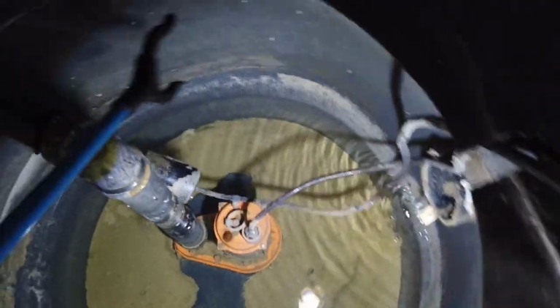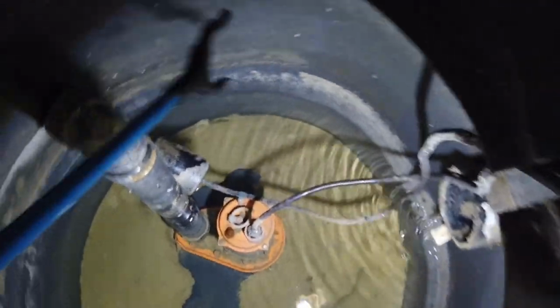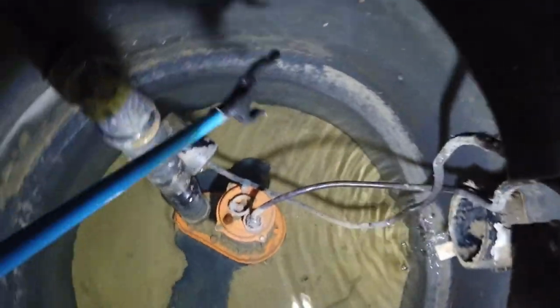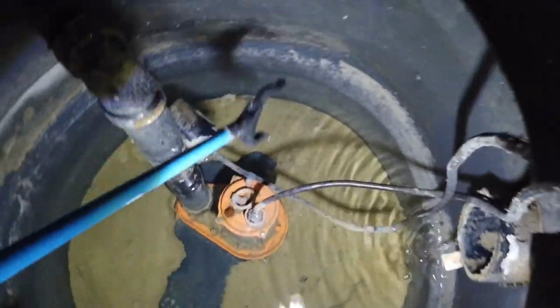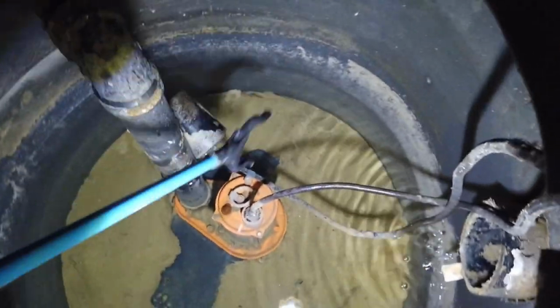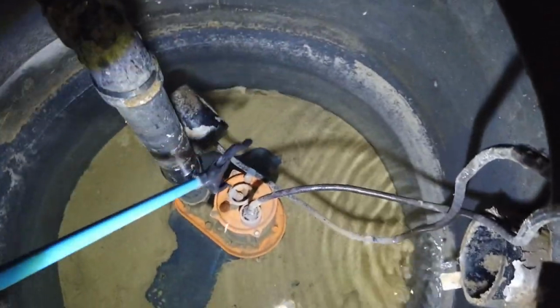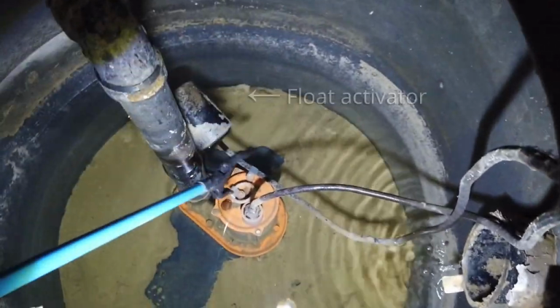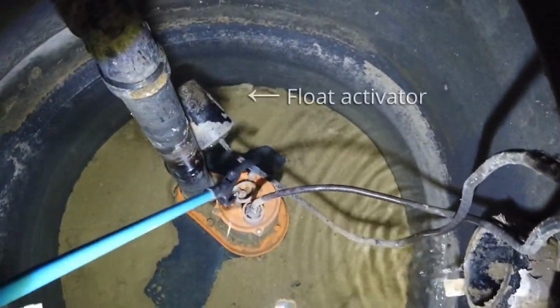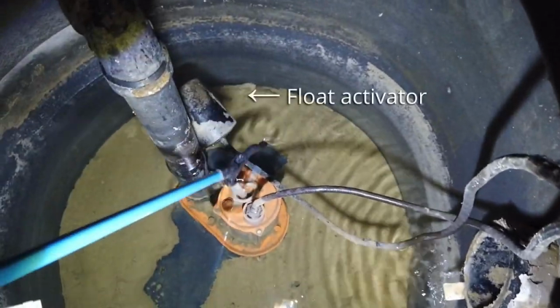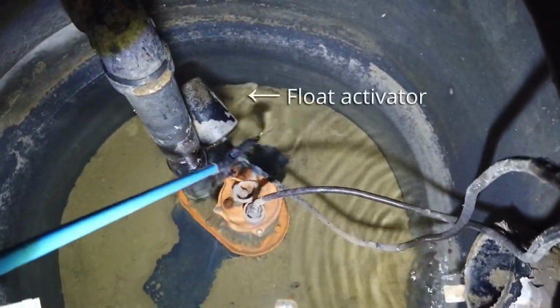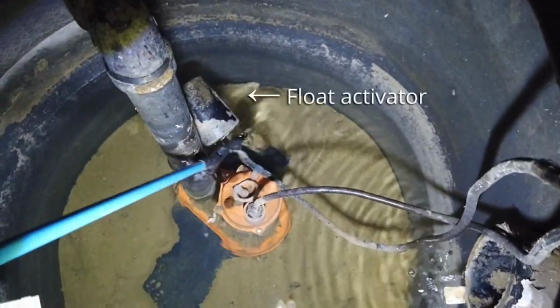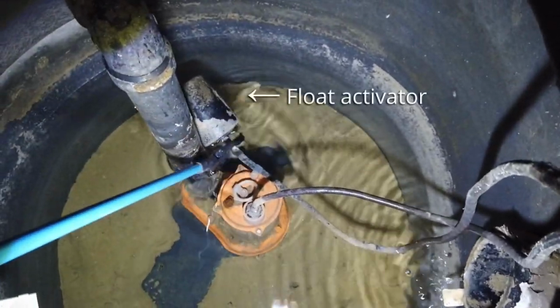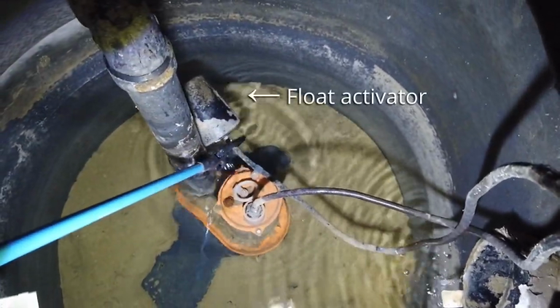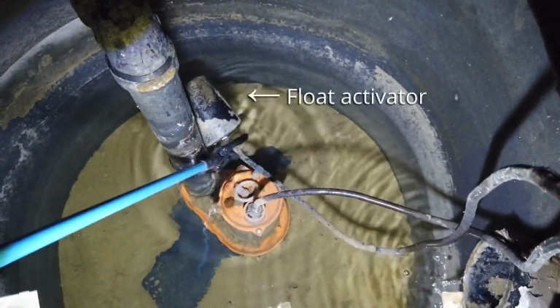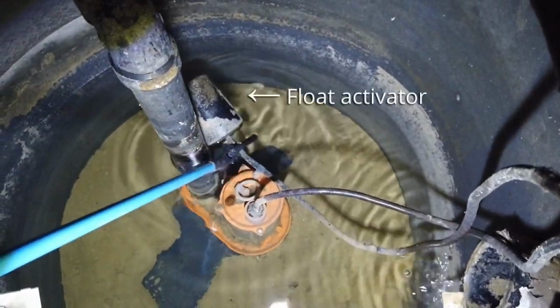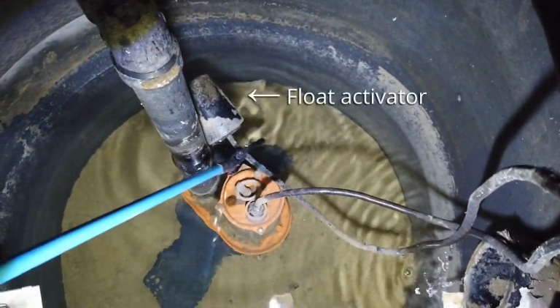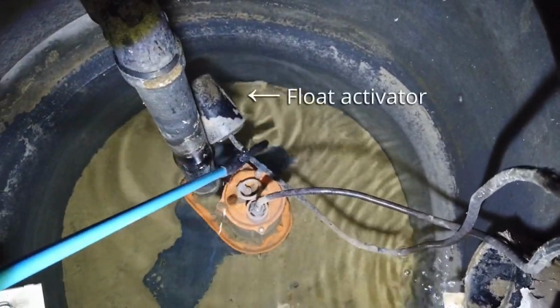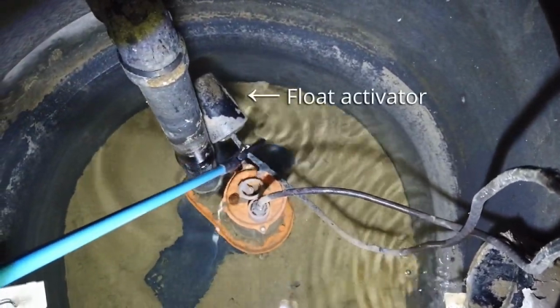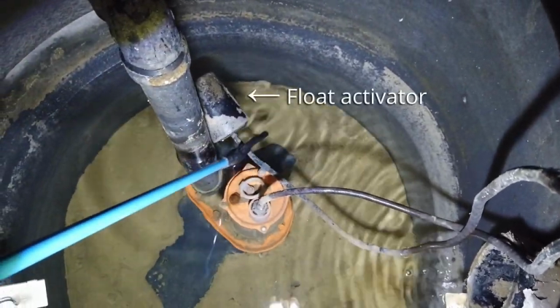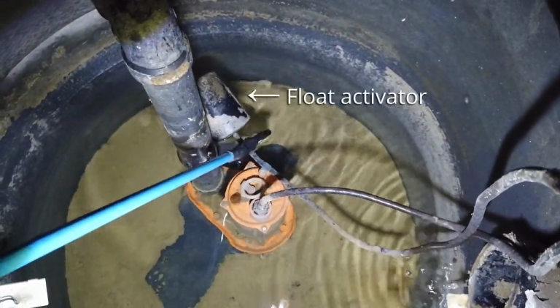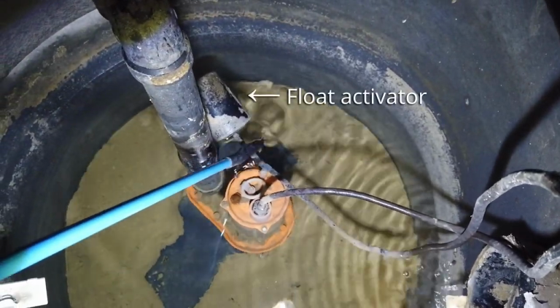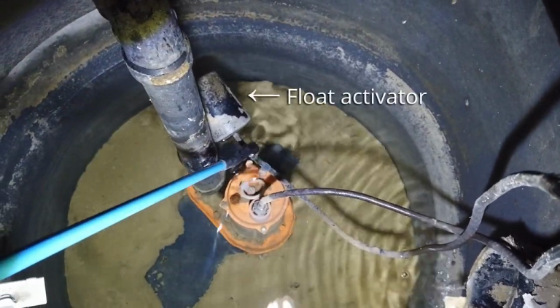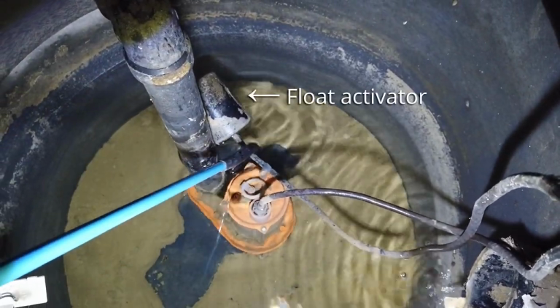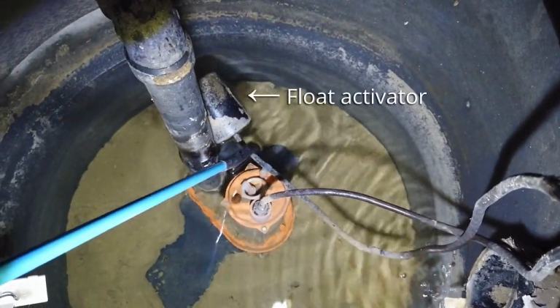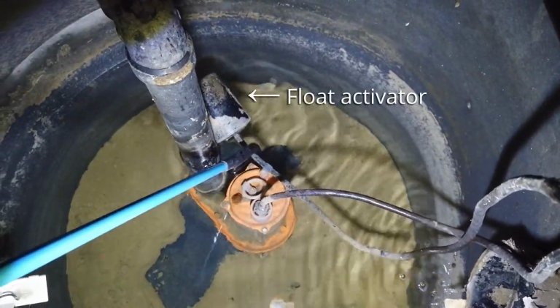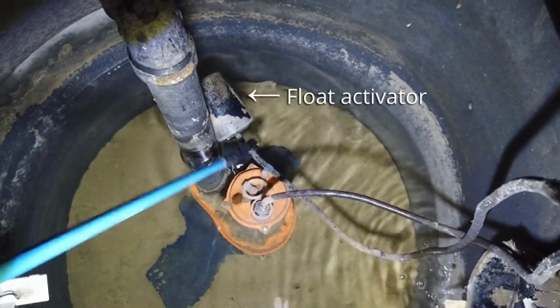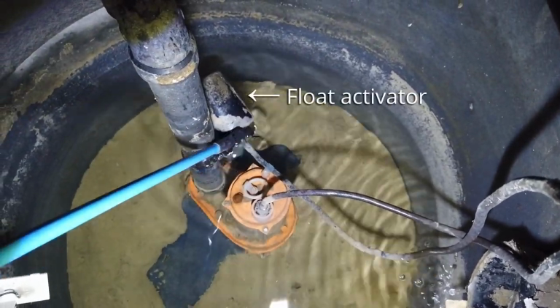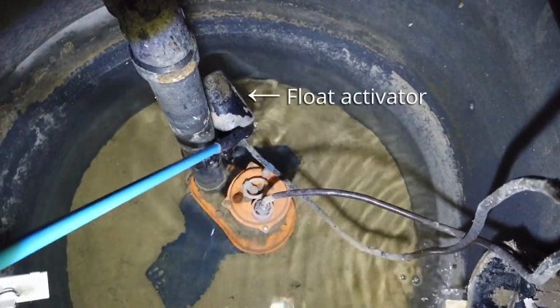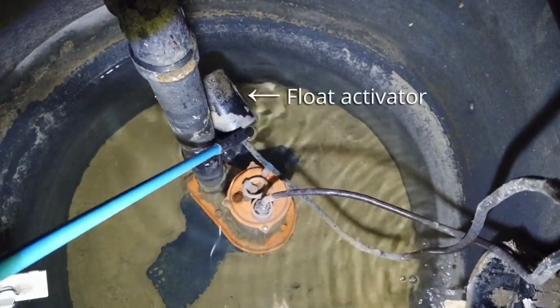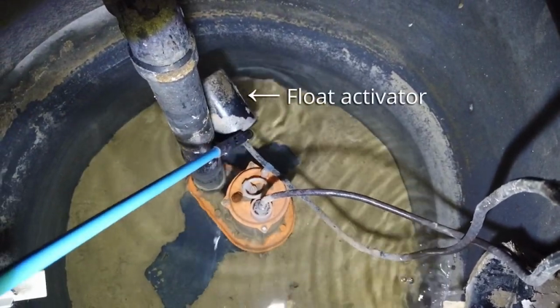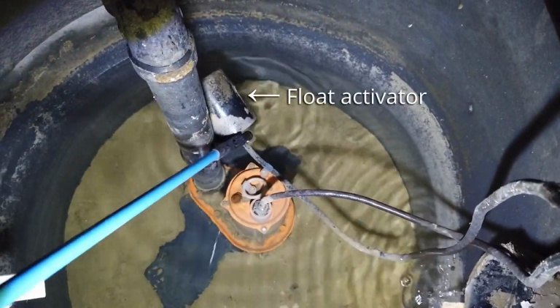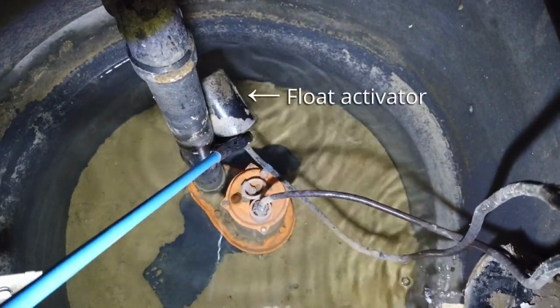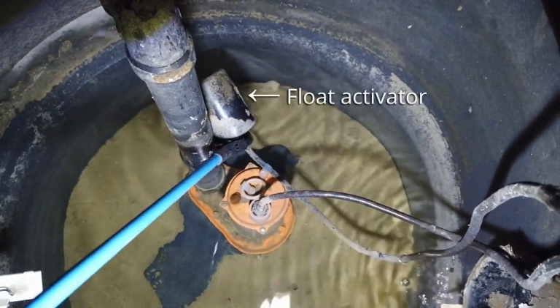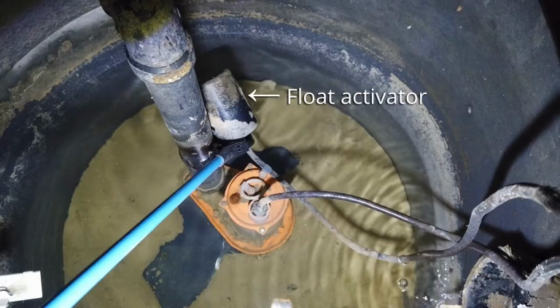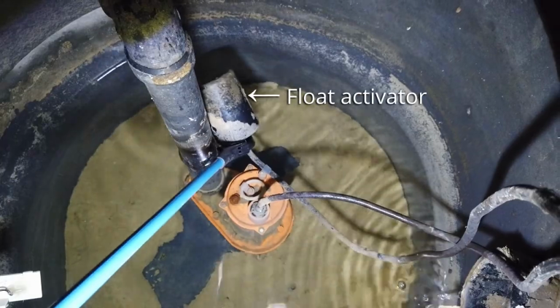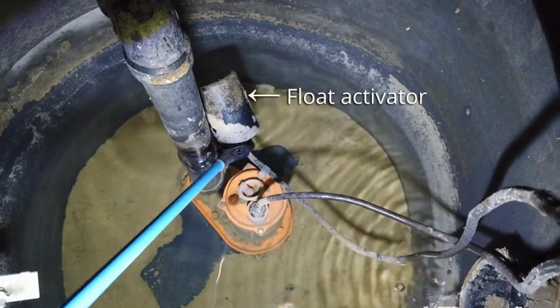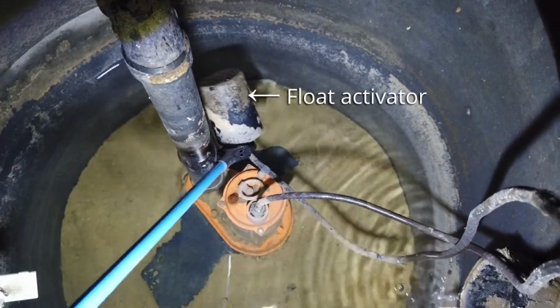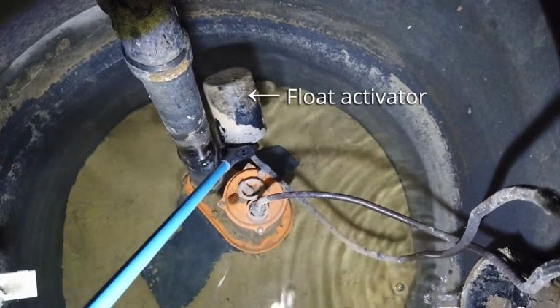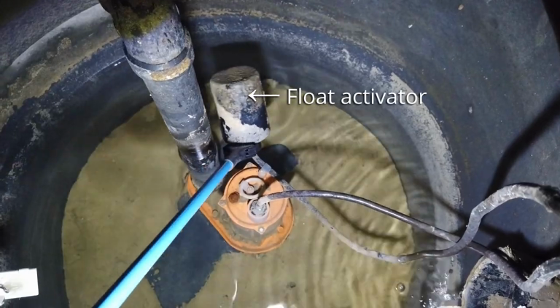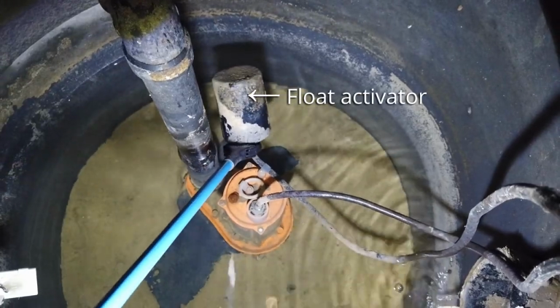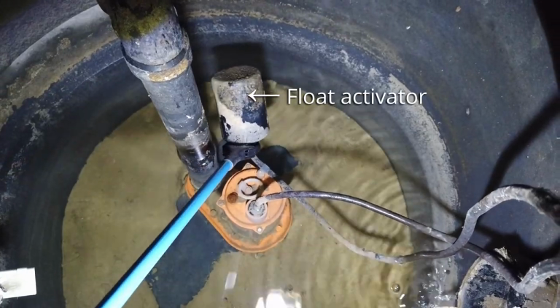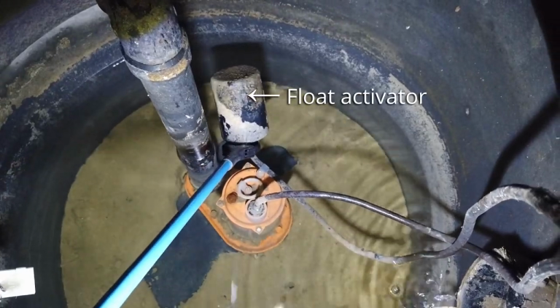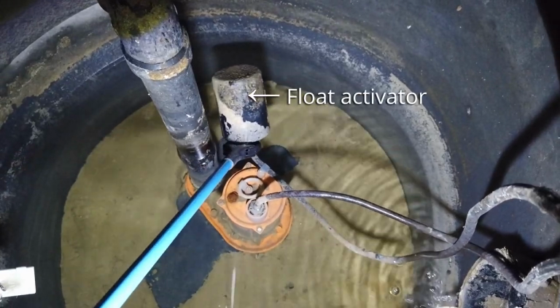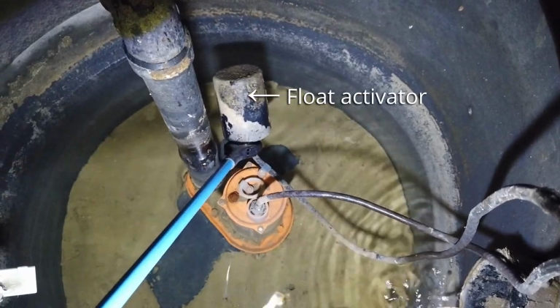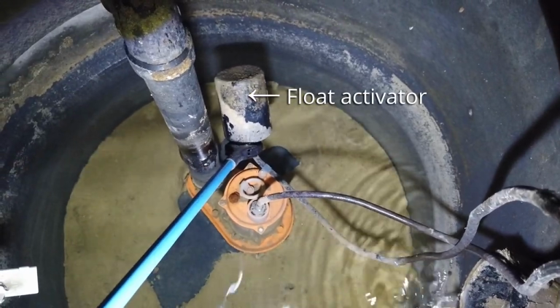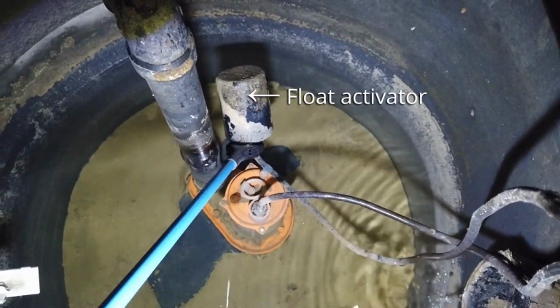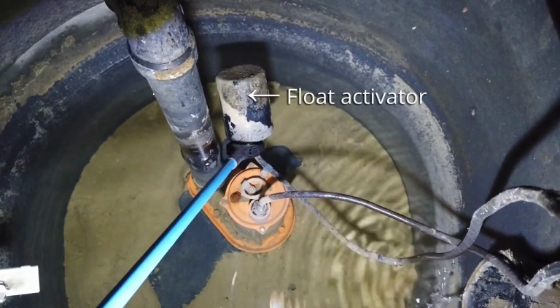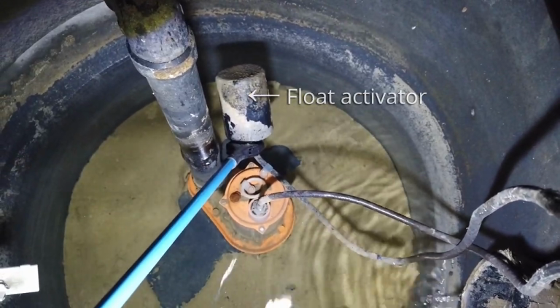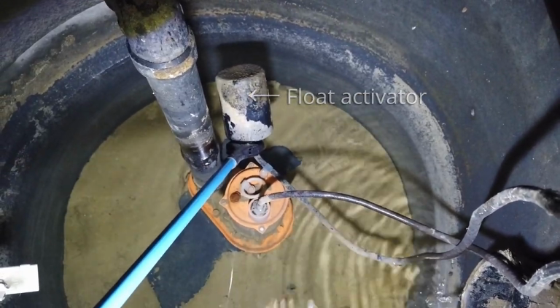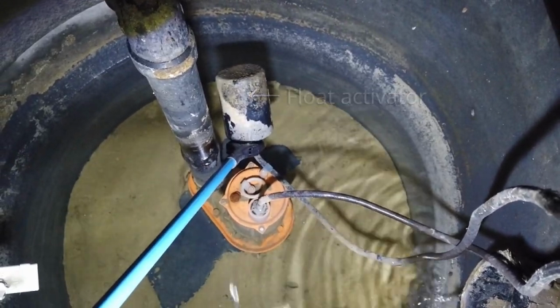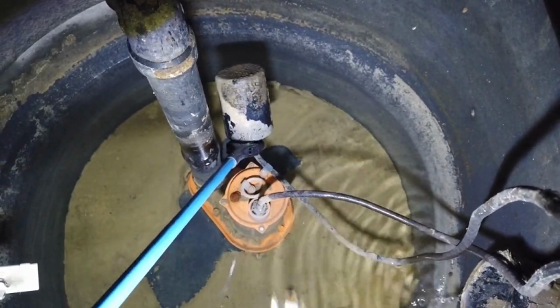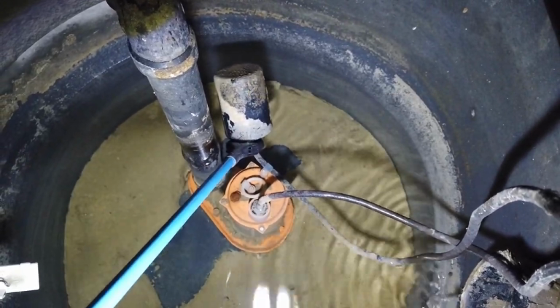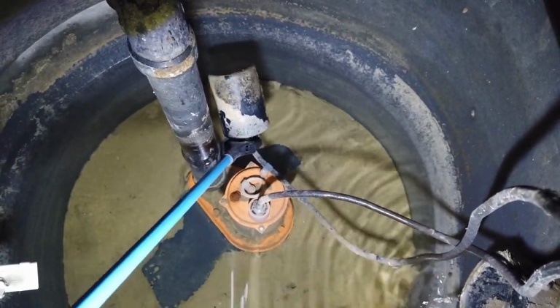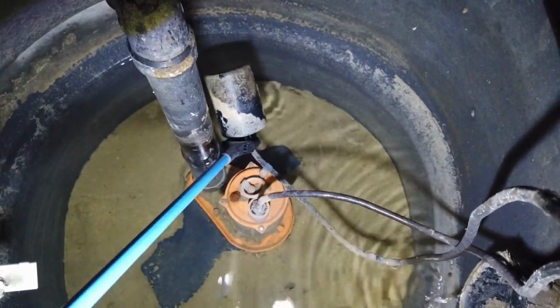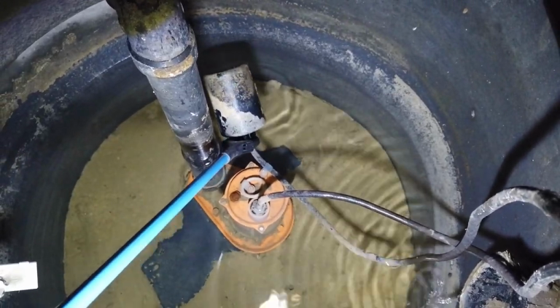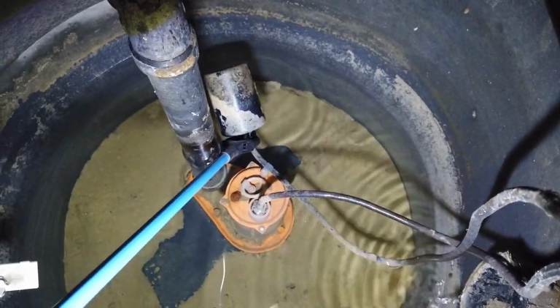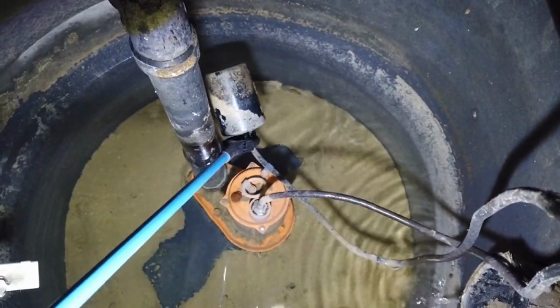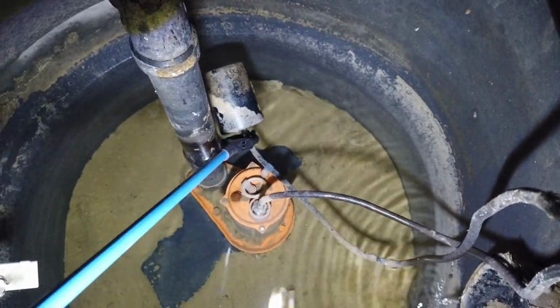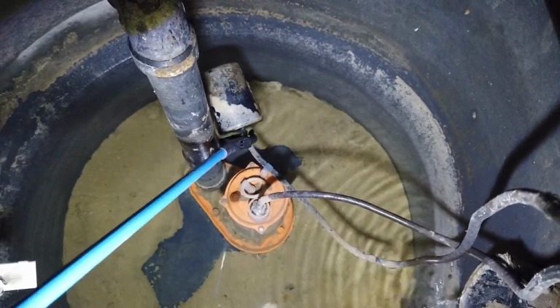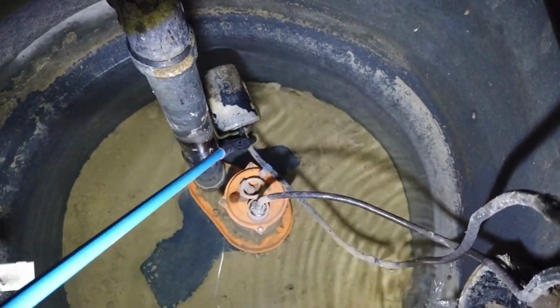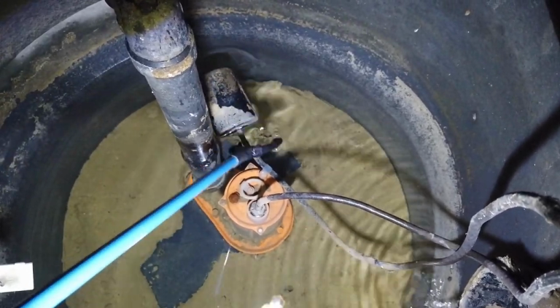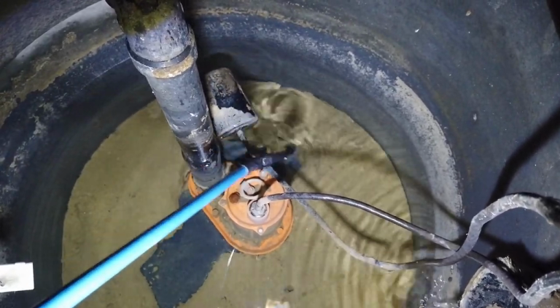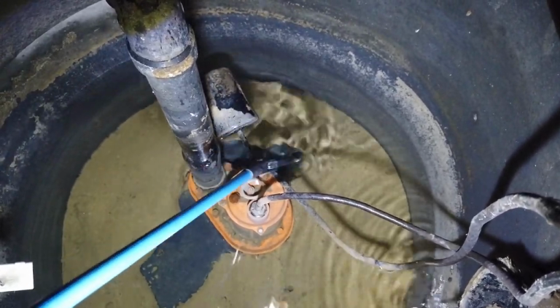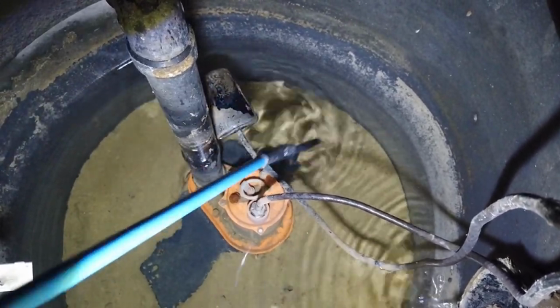There will also be a float activator that will turn the sump pump on or off automatically as needed when the water reaches a certain level.